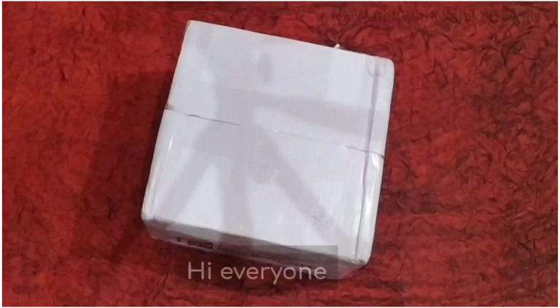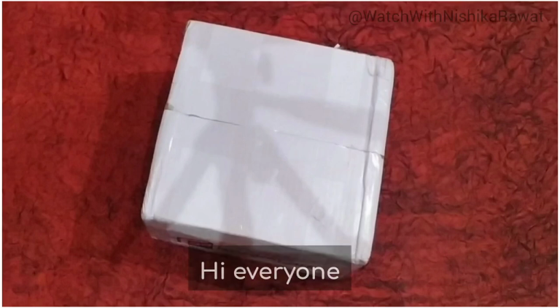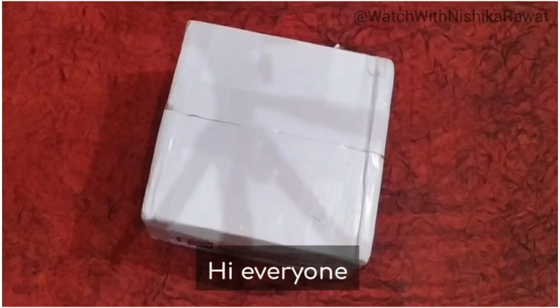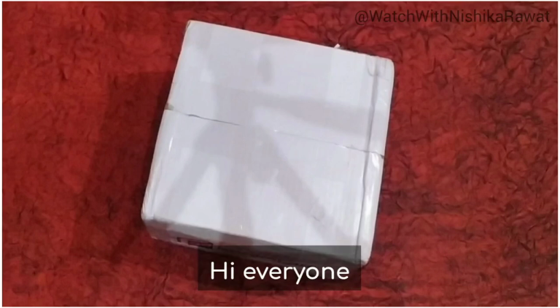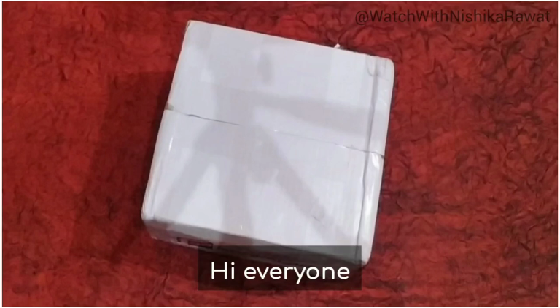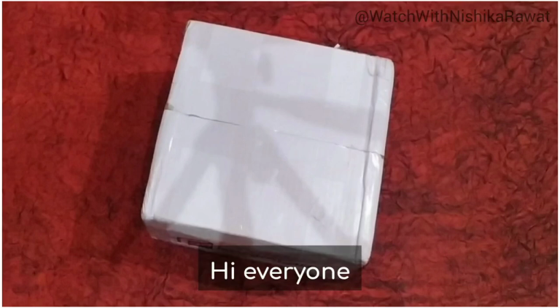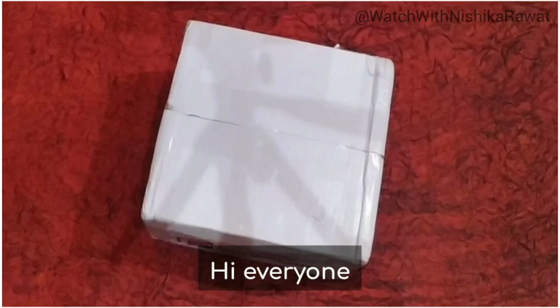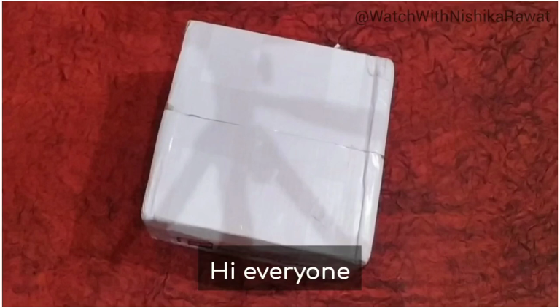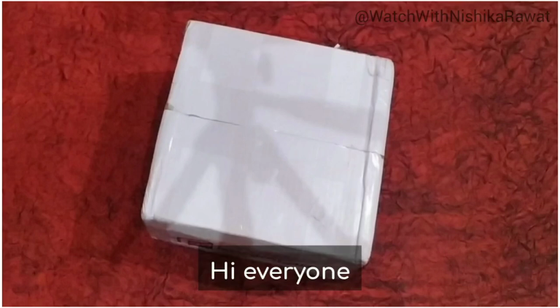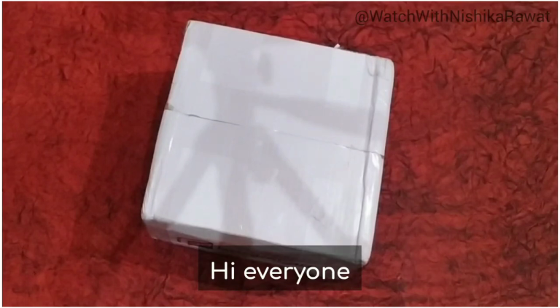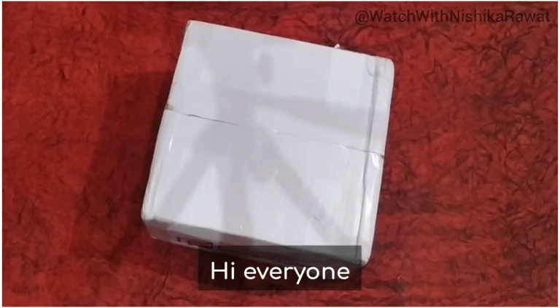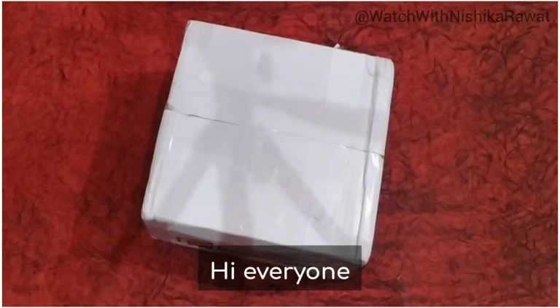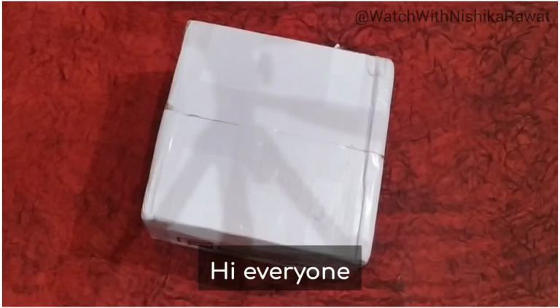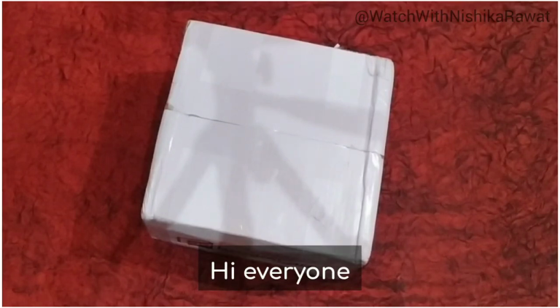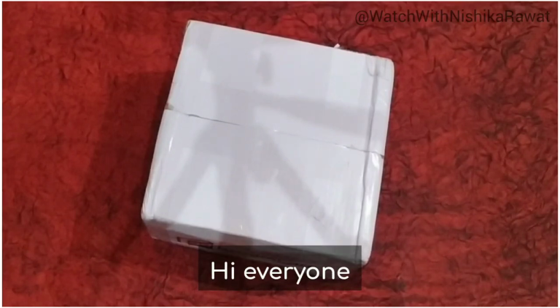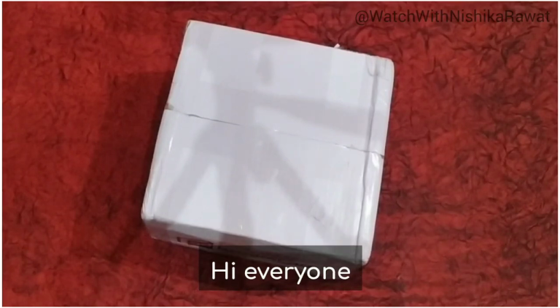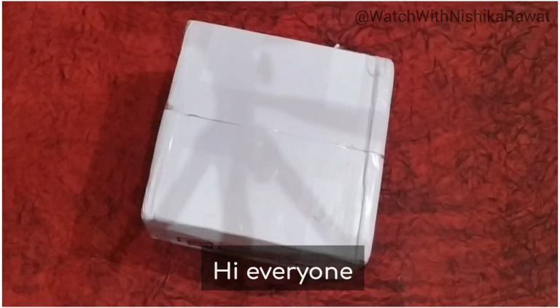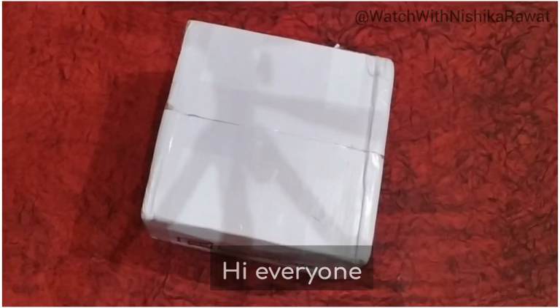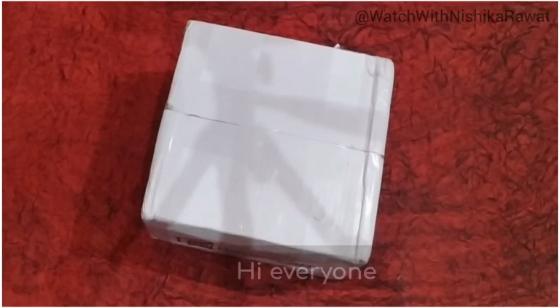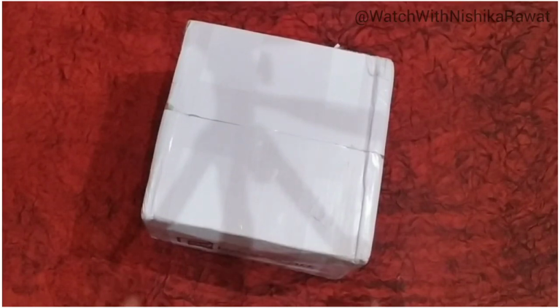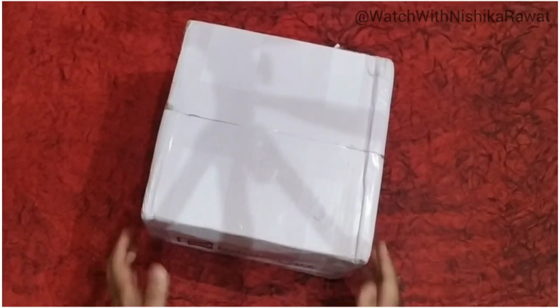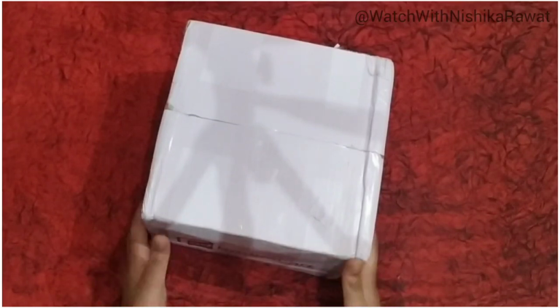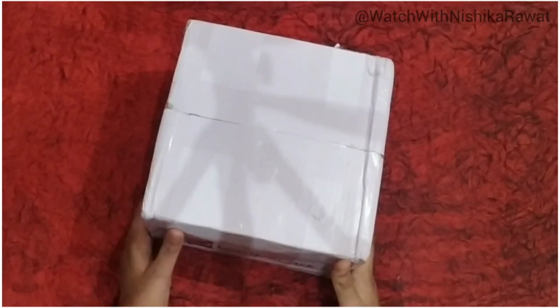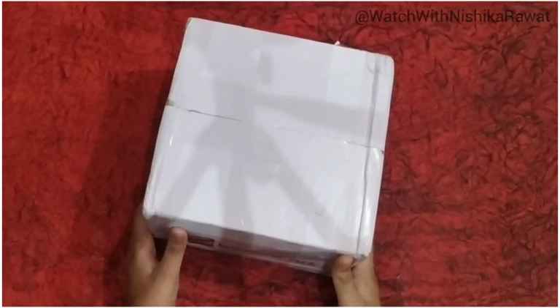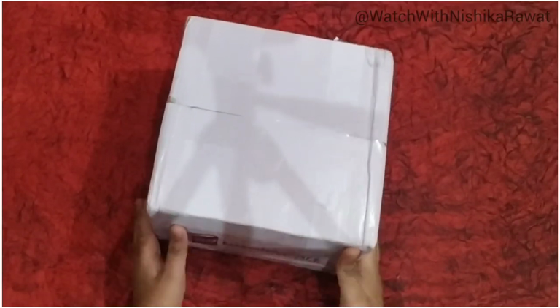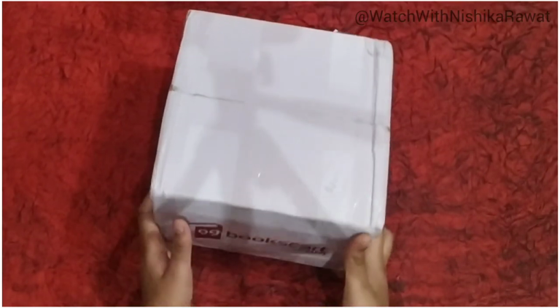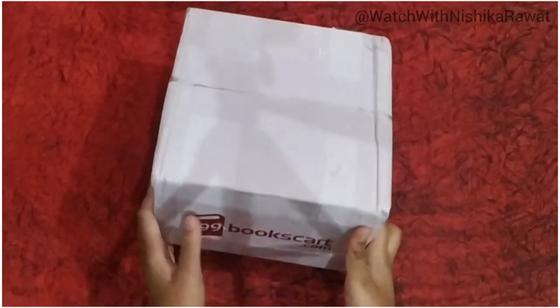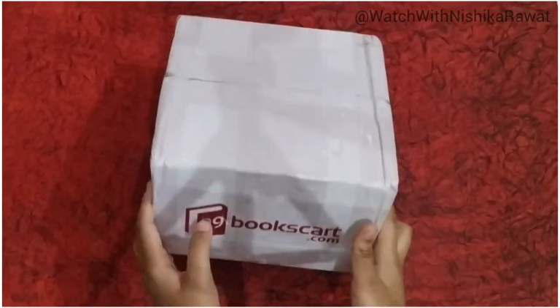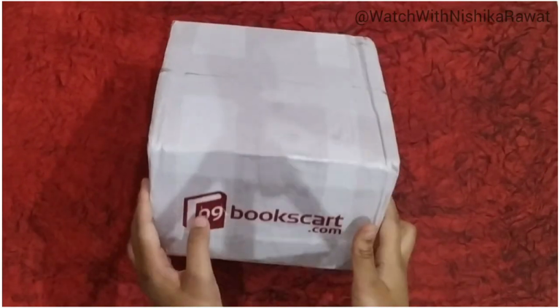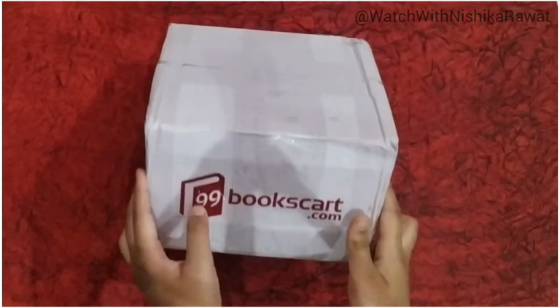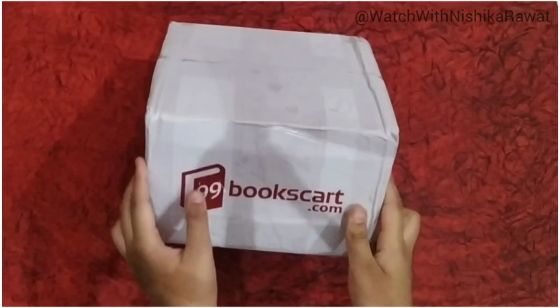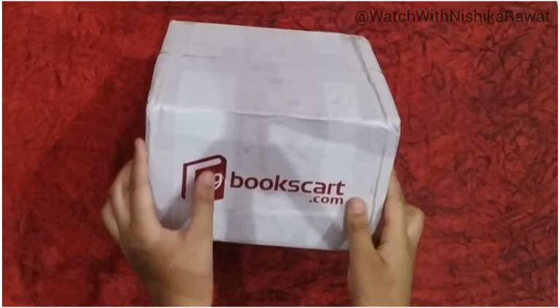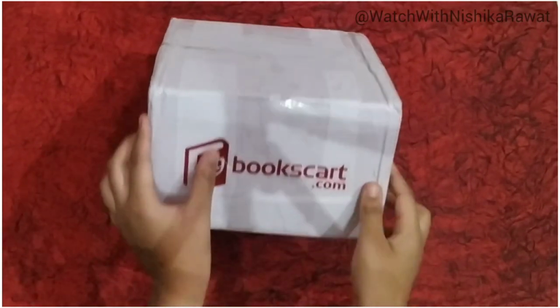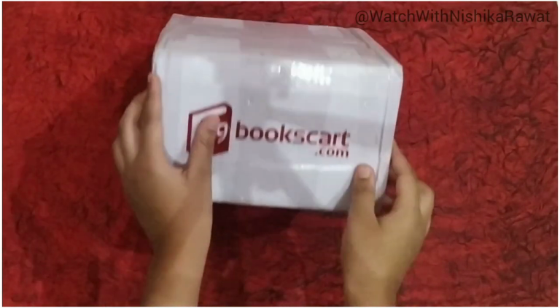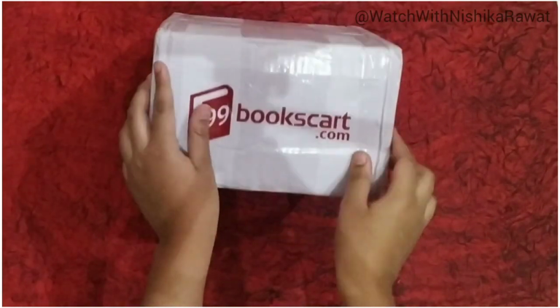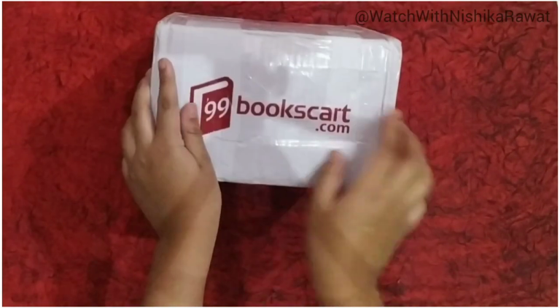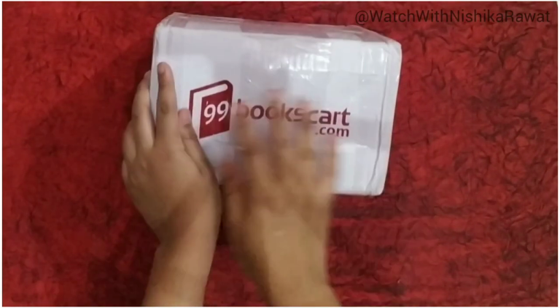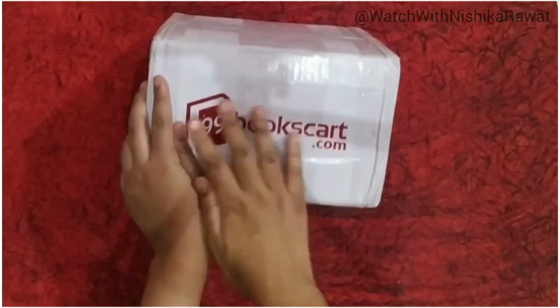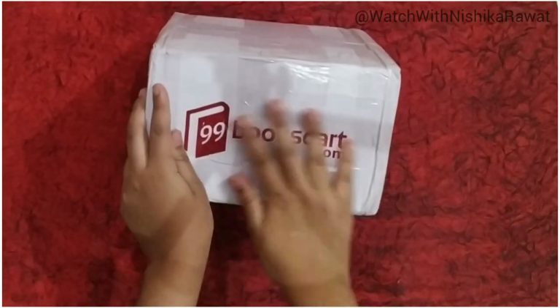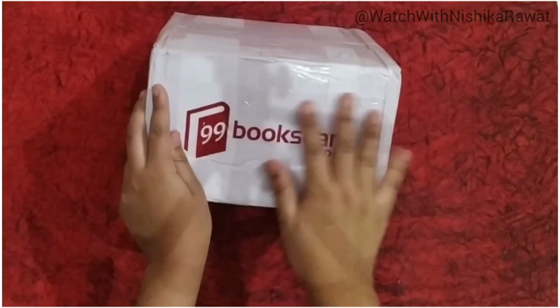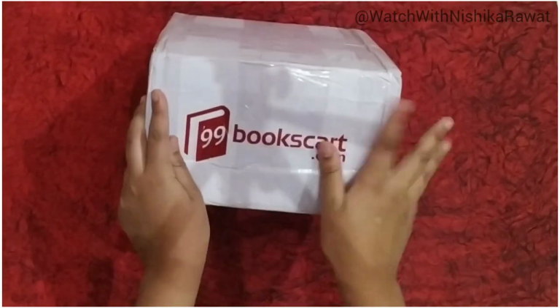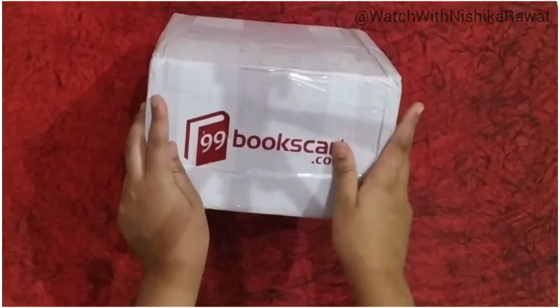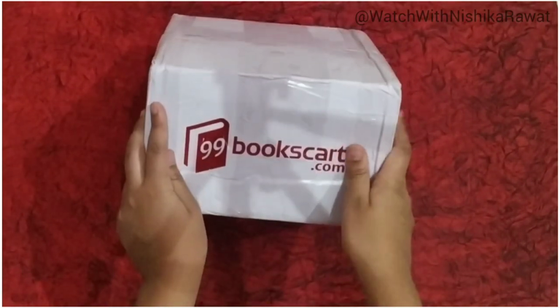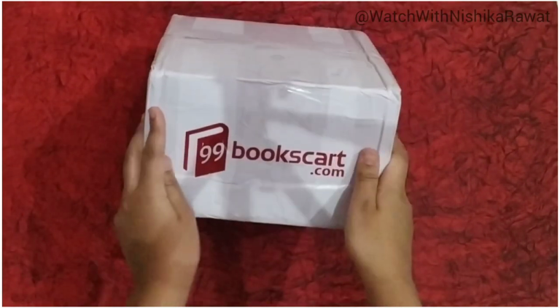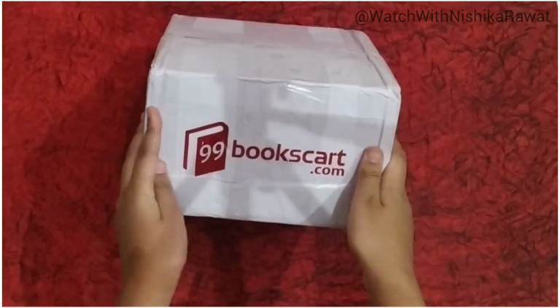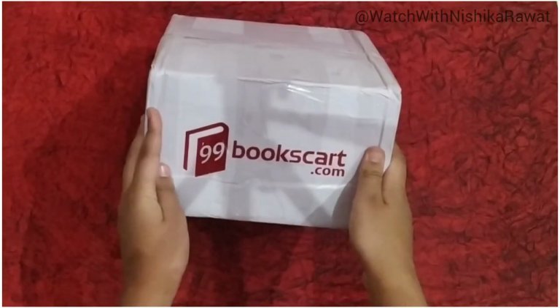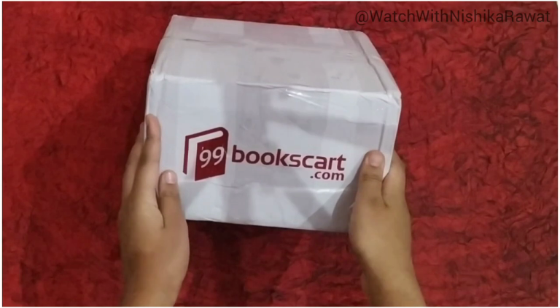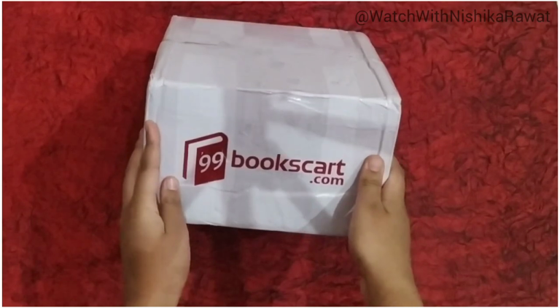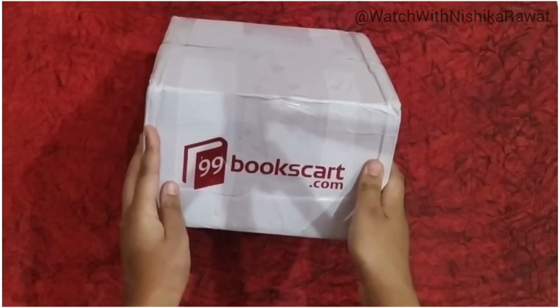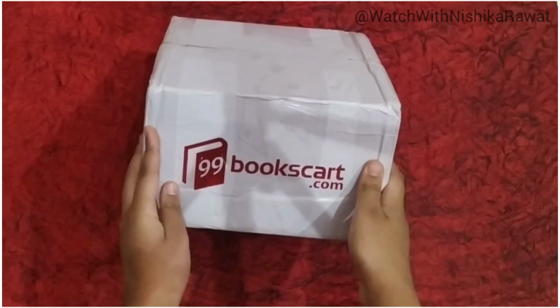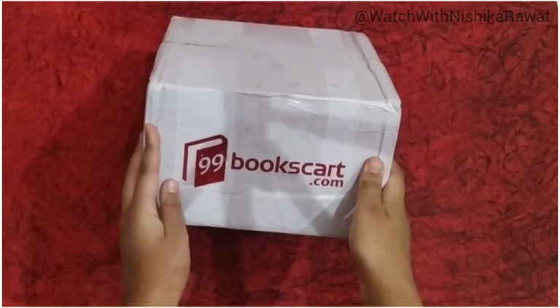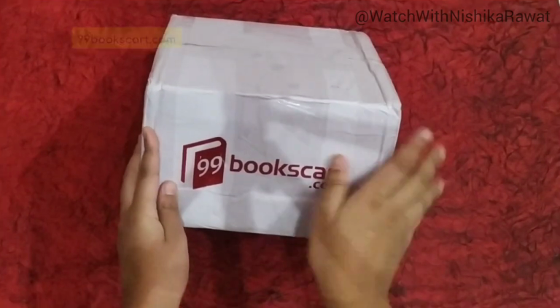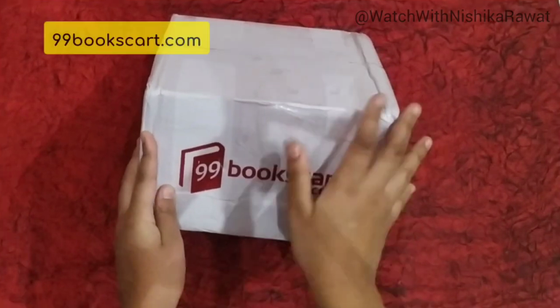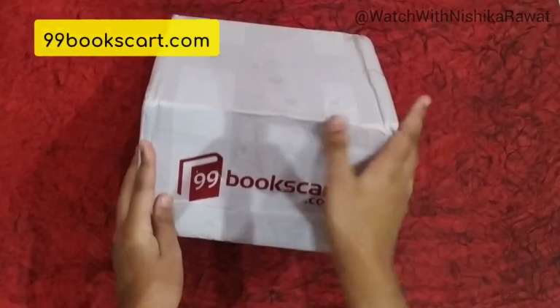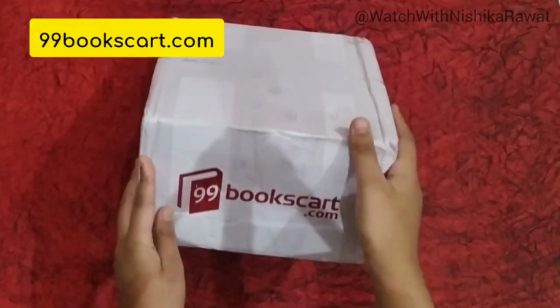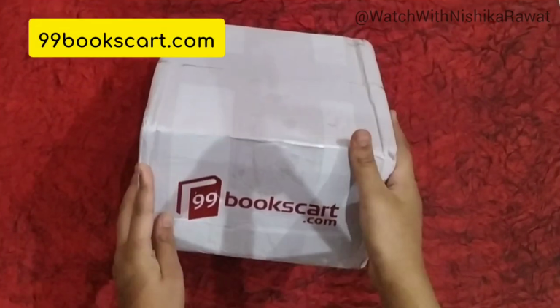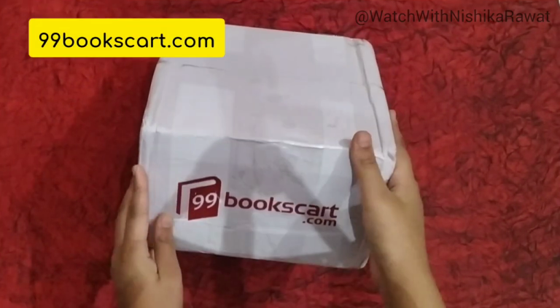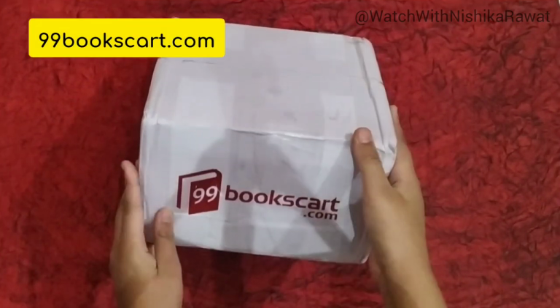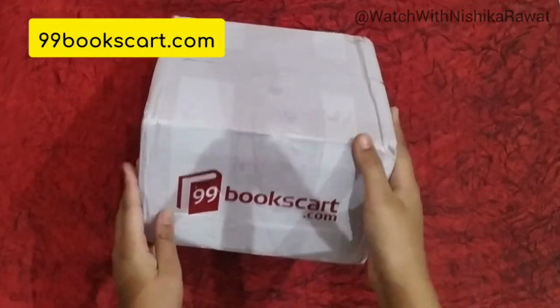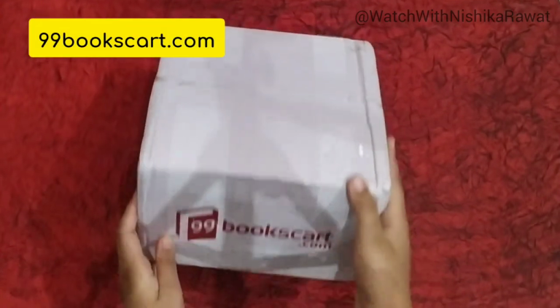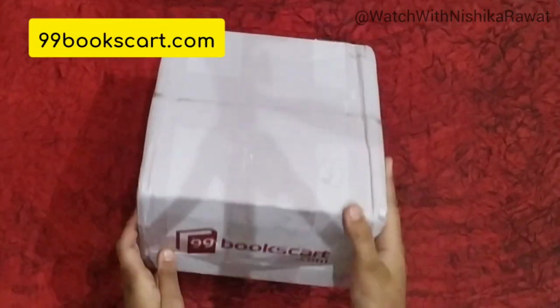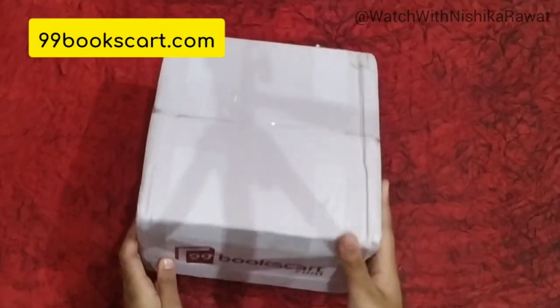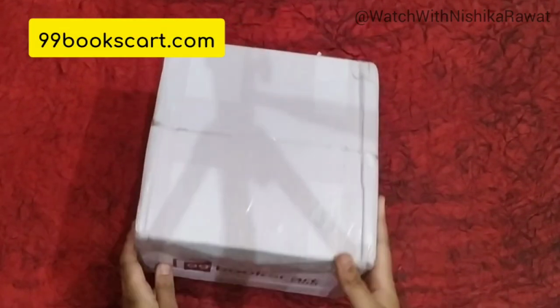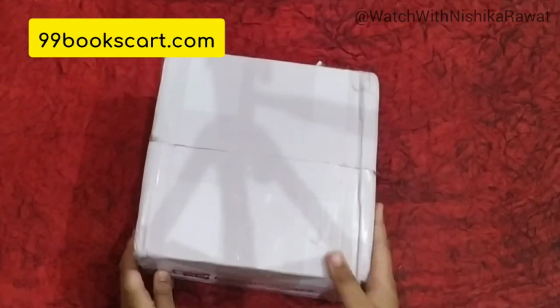Hi everyone, welcome back. In this video, we are gonna unbox this mystery box from 99bookscart.com.